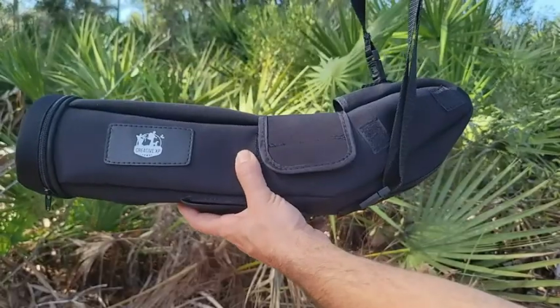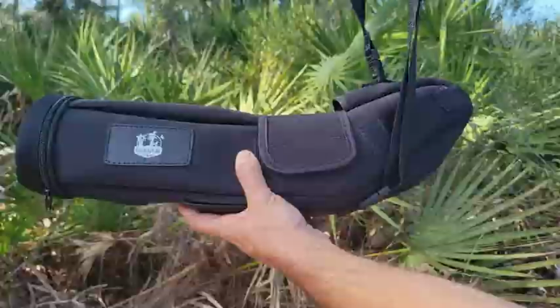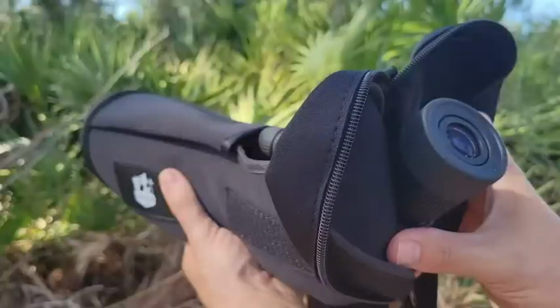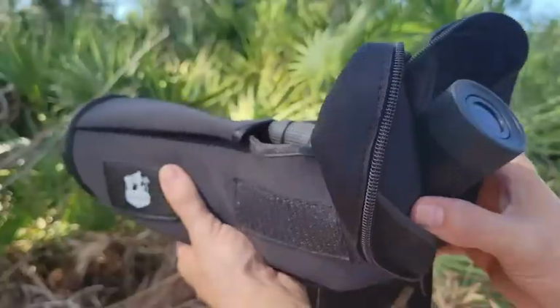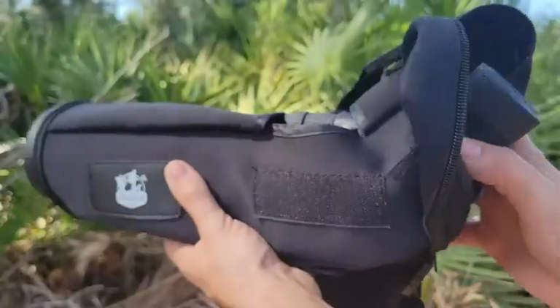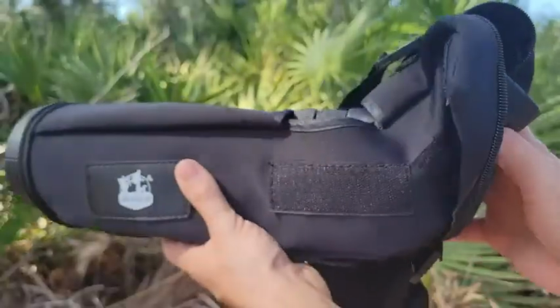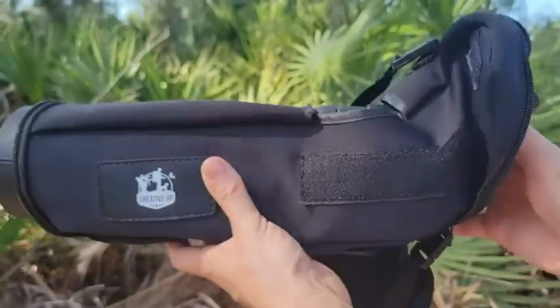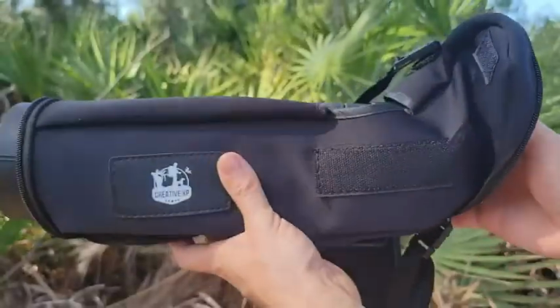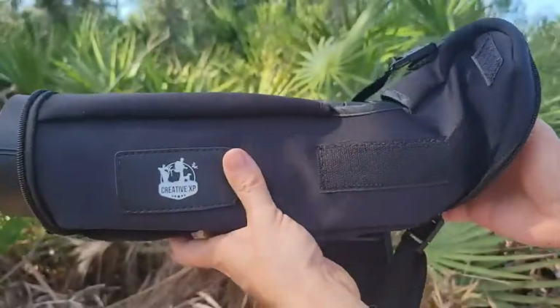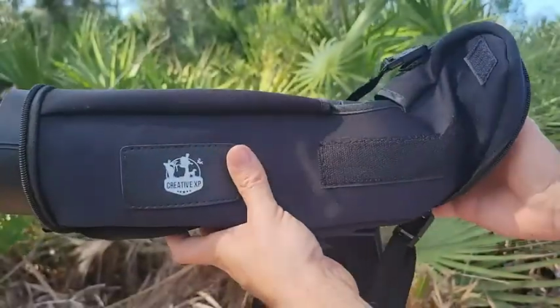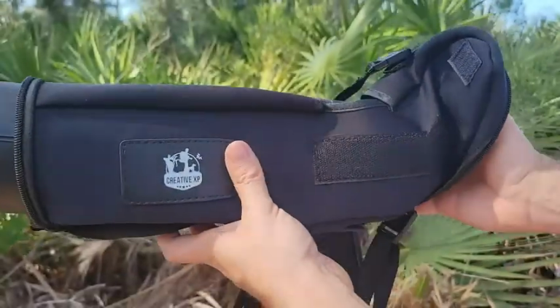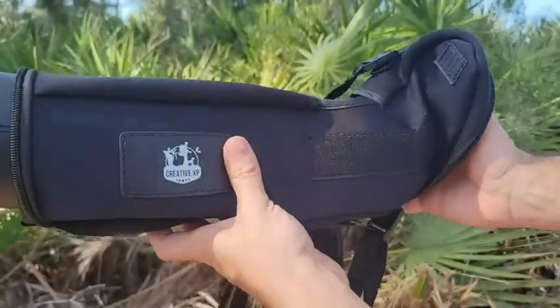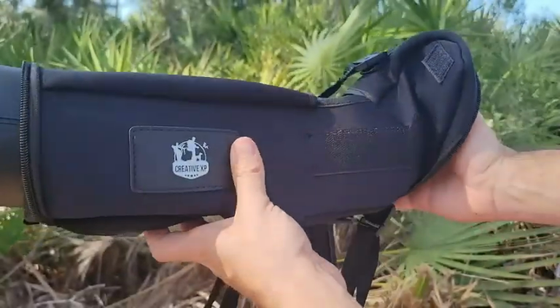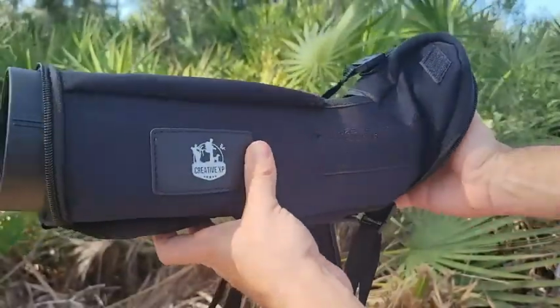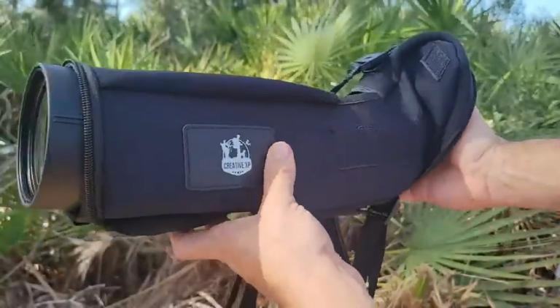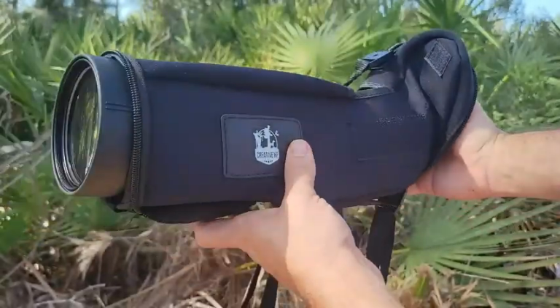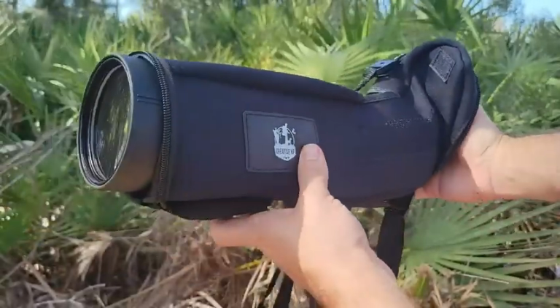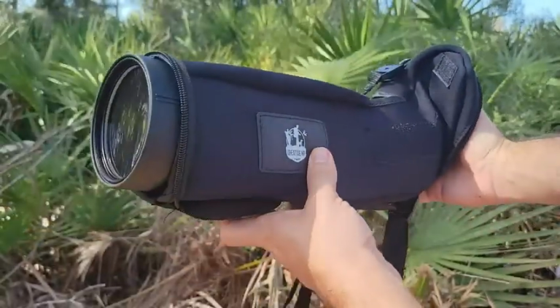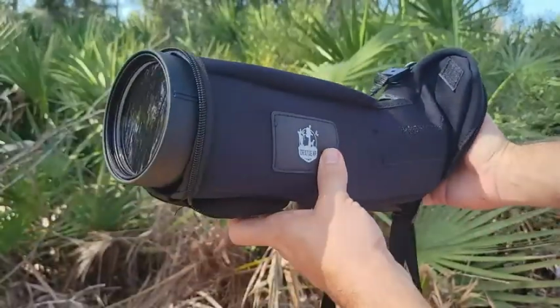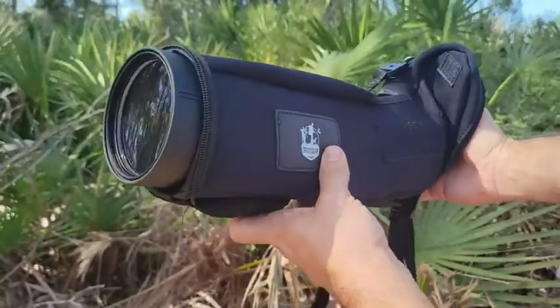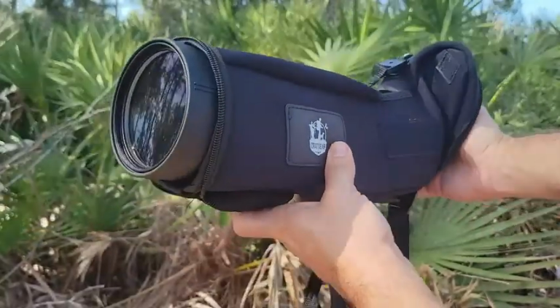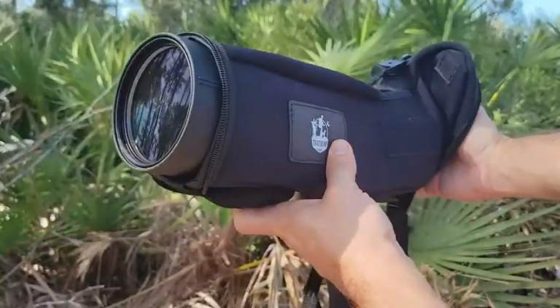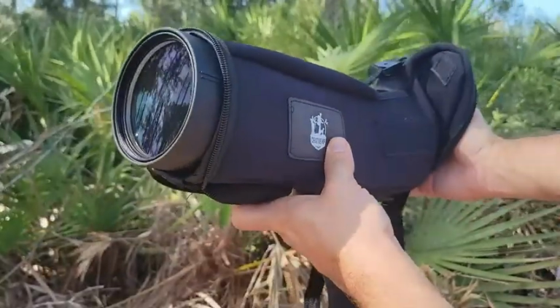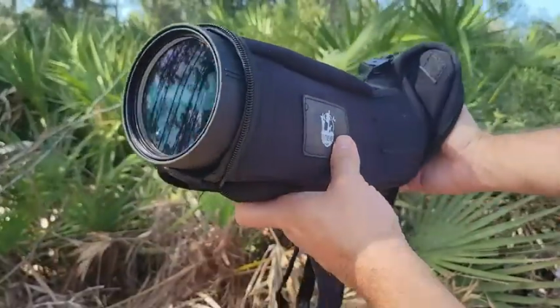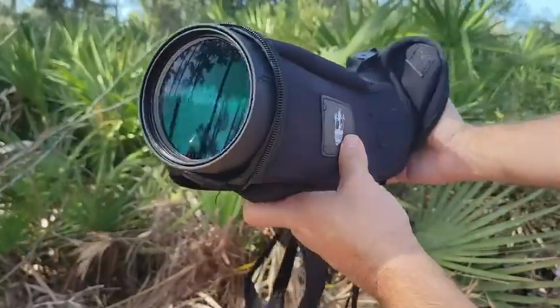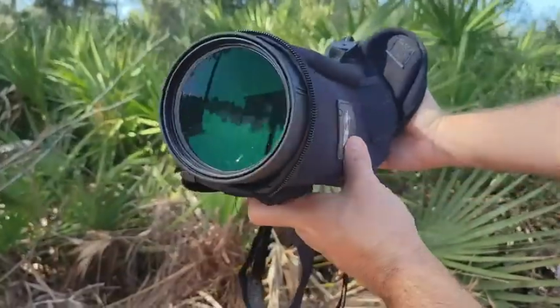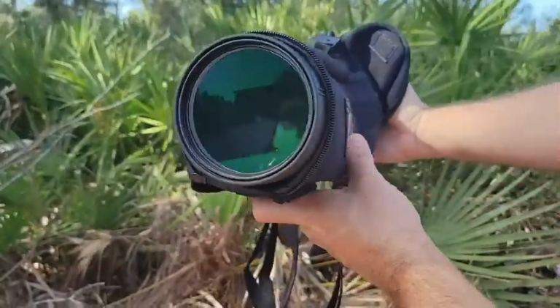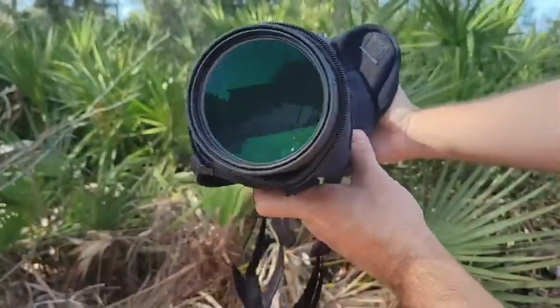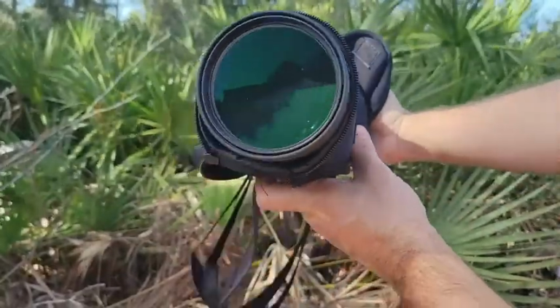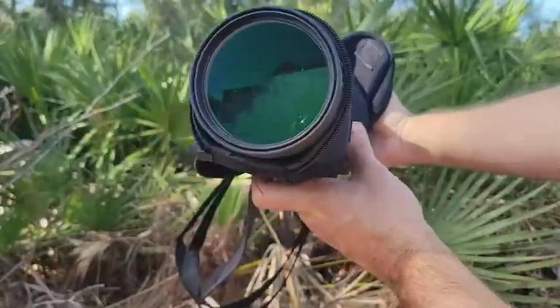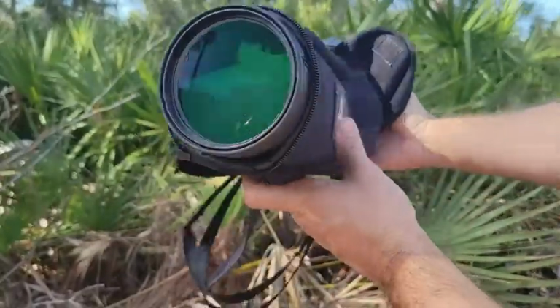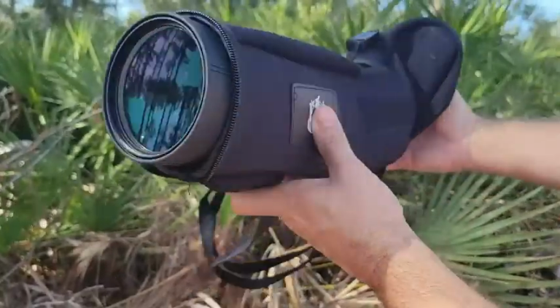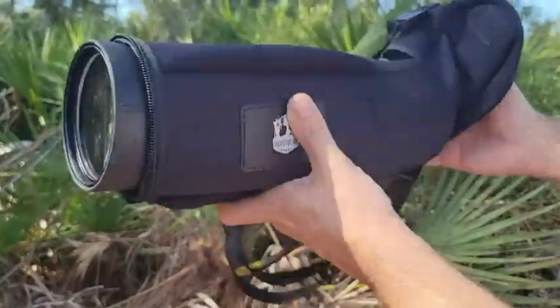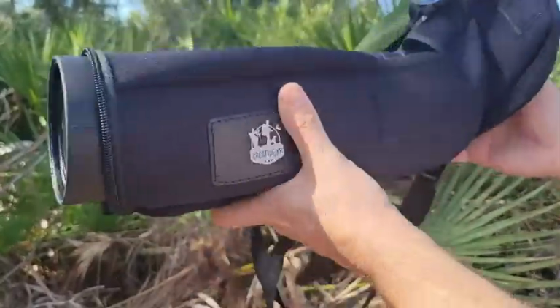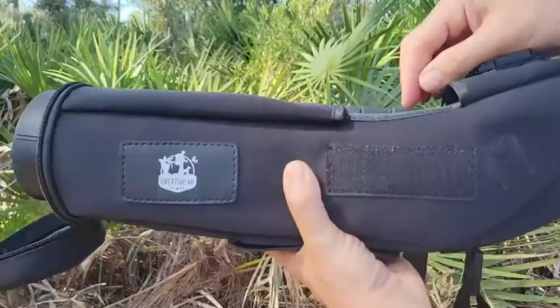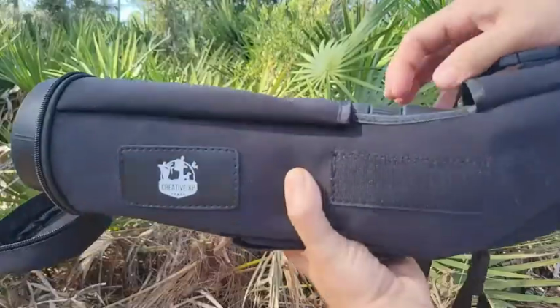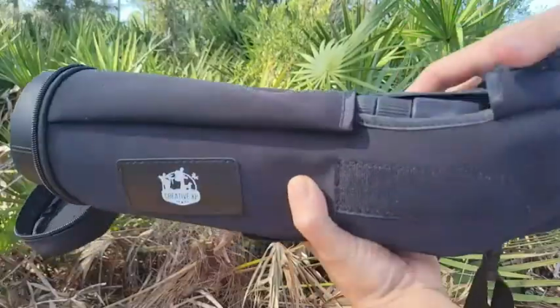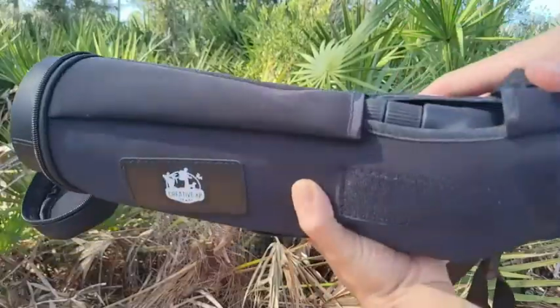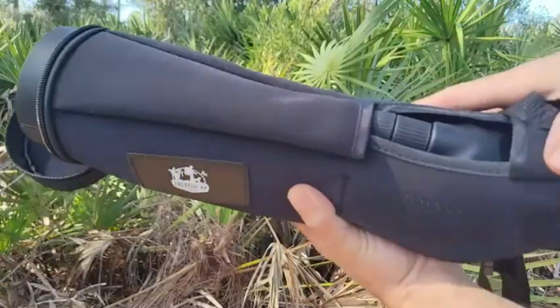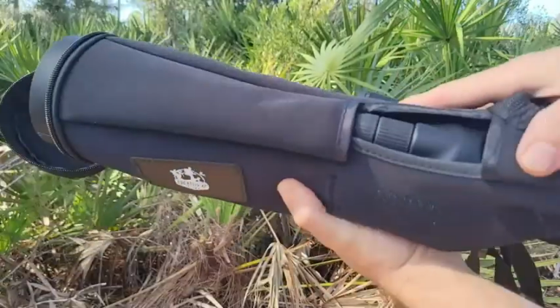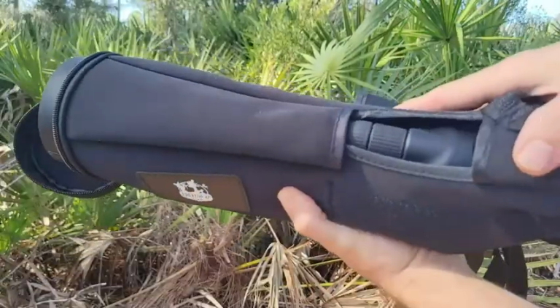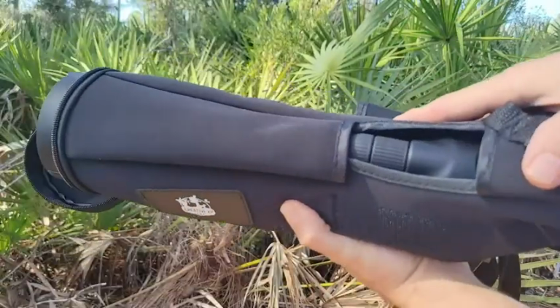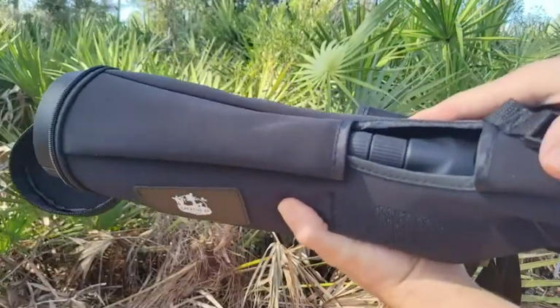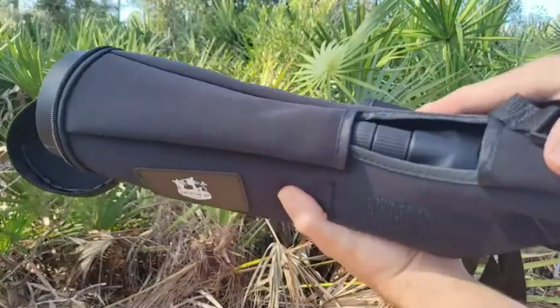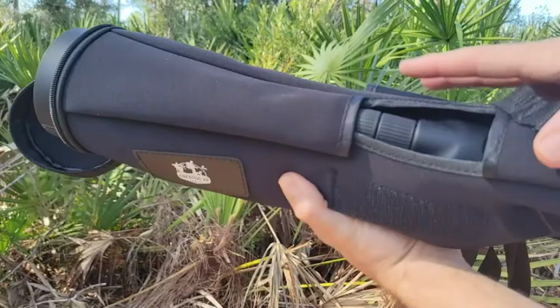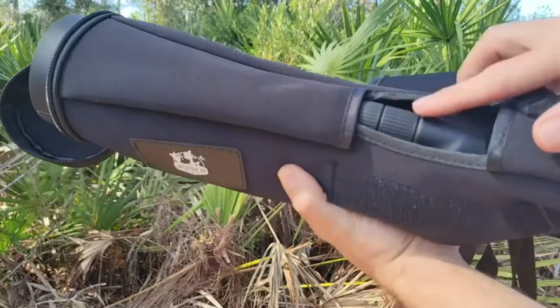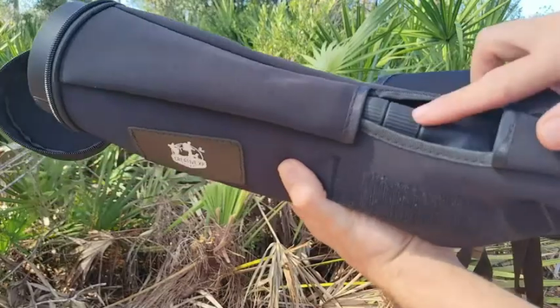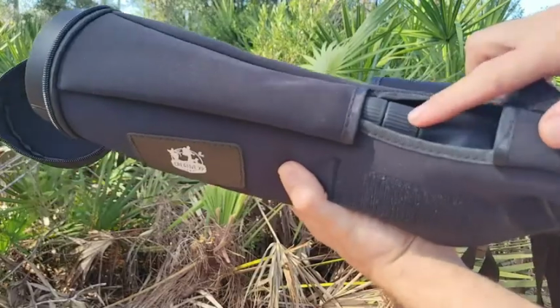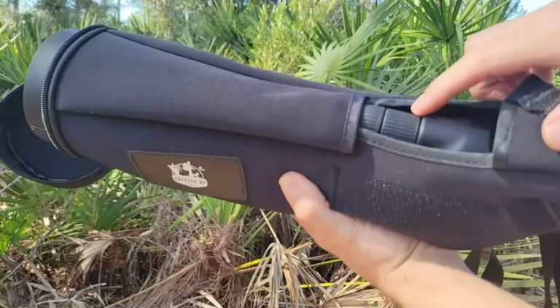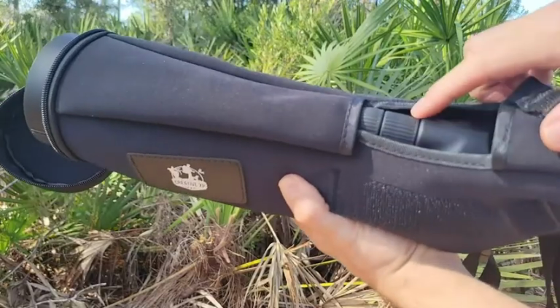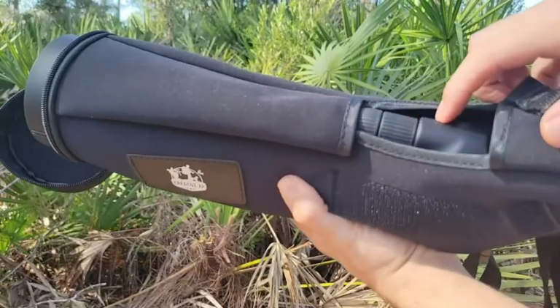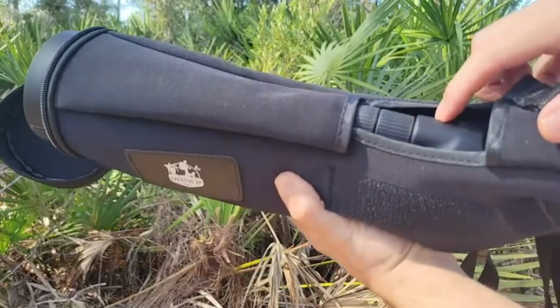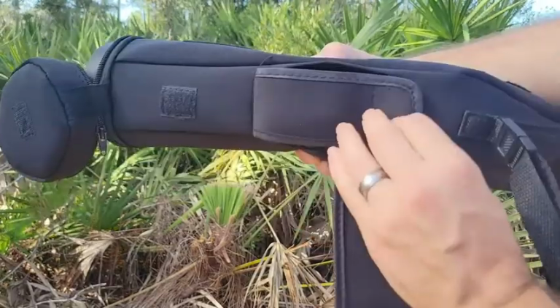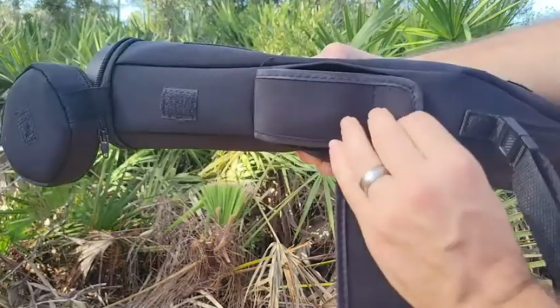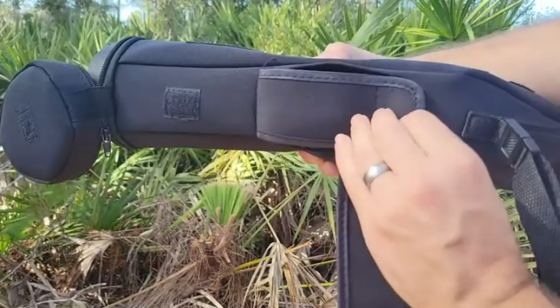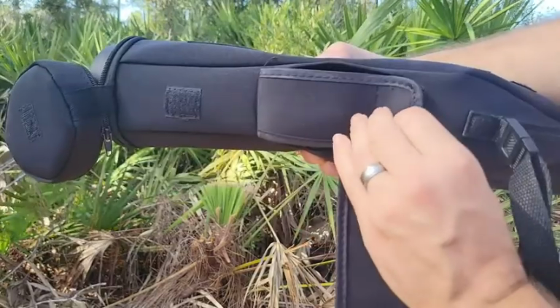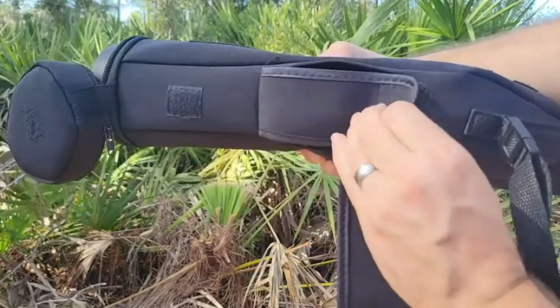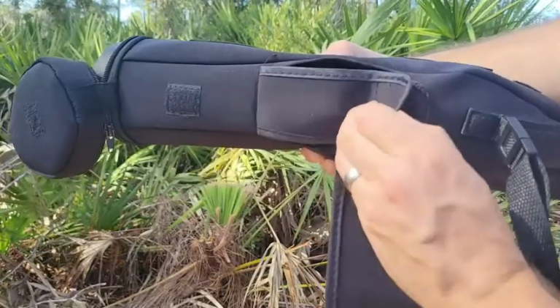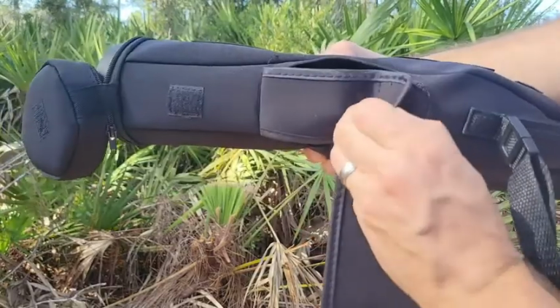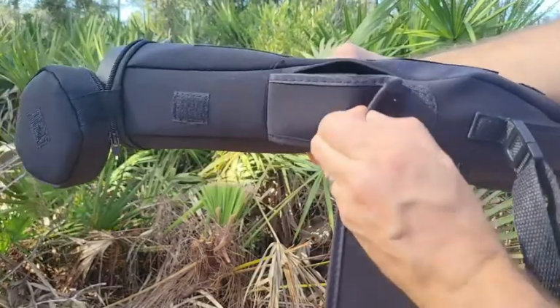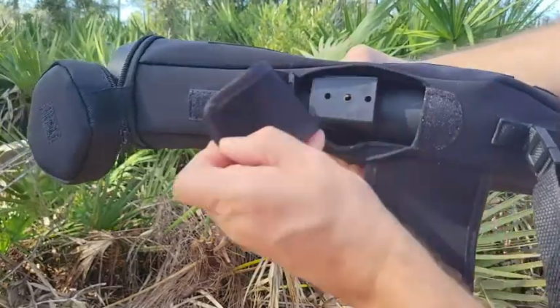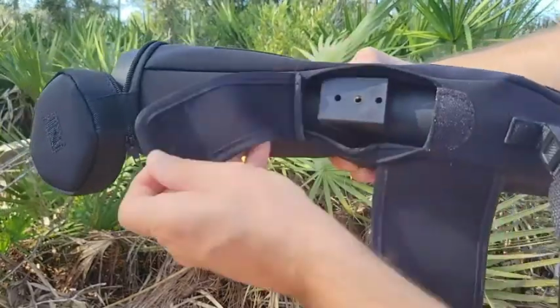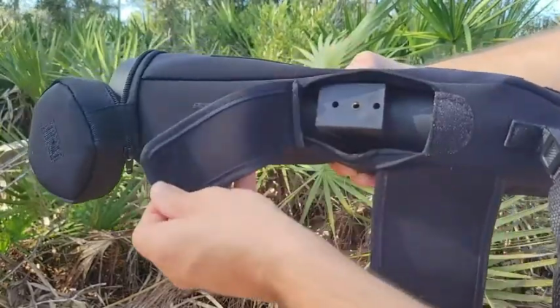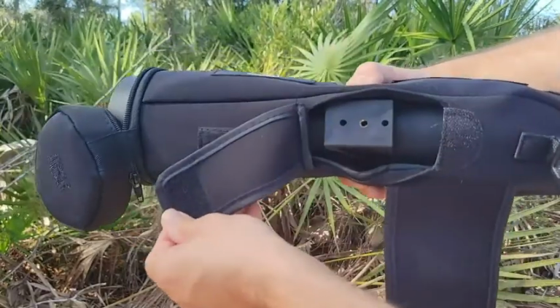It comes with a case, and the case can stay on even while you're using it, allowing access to the focus adjust as well as the tripod mount.